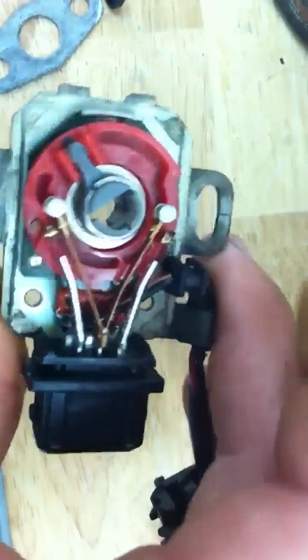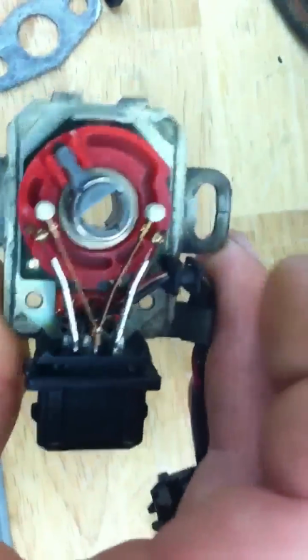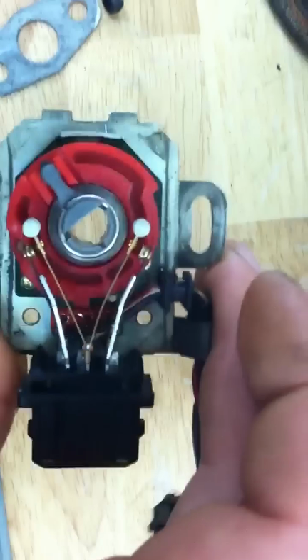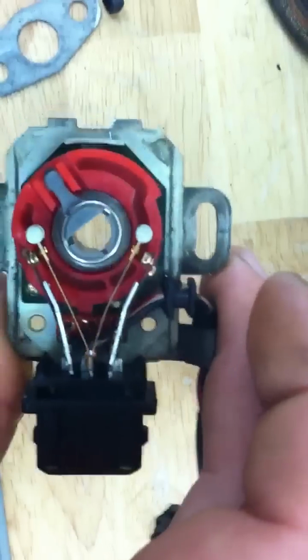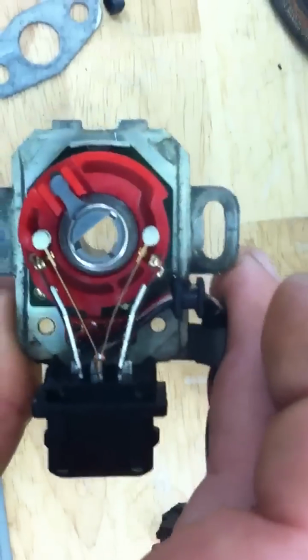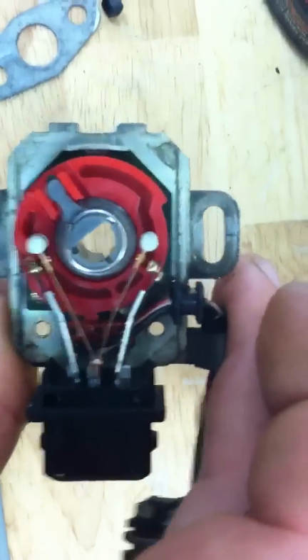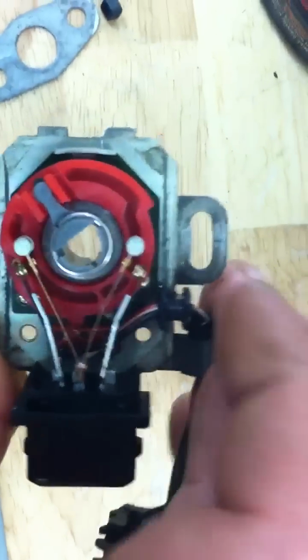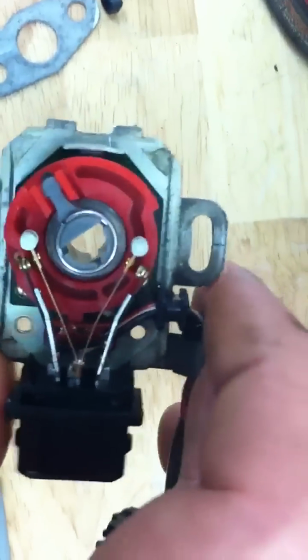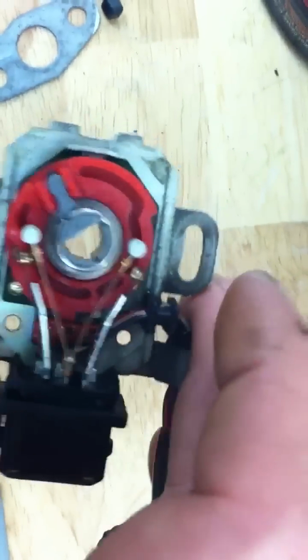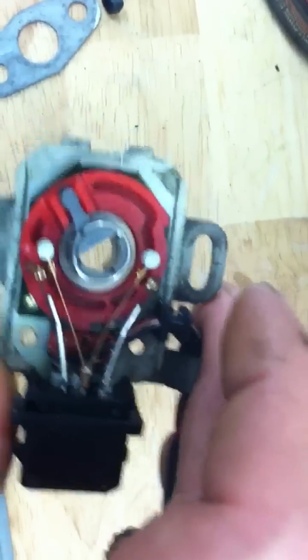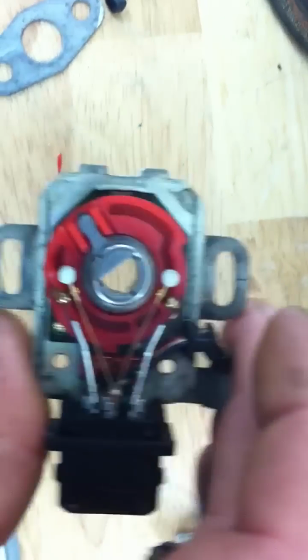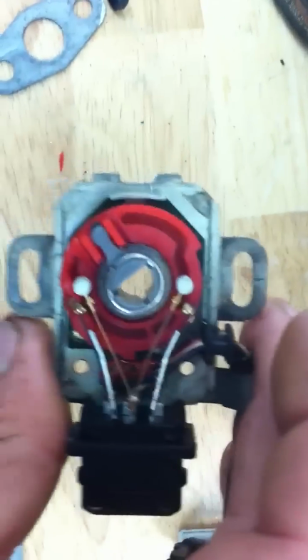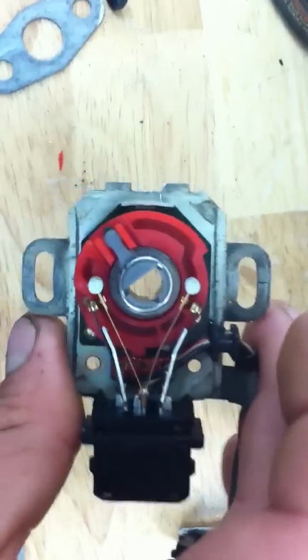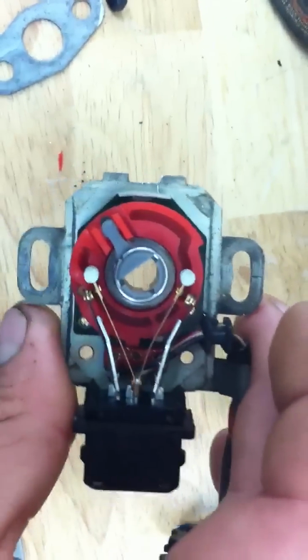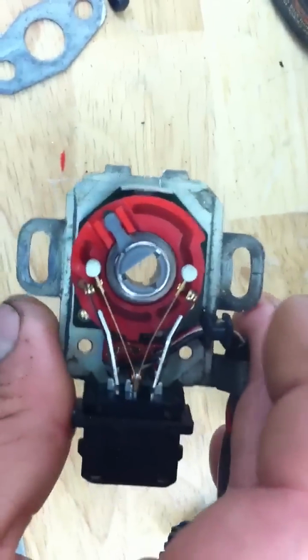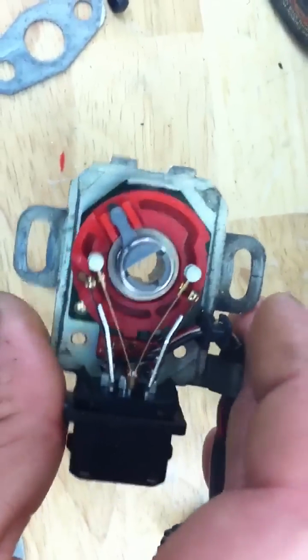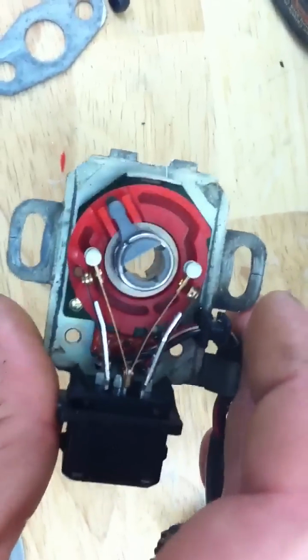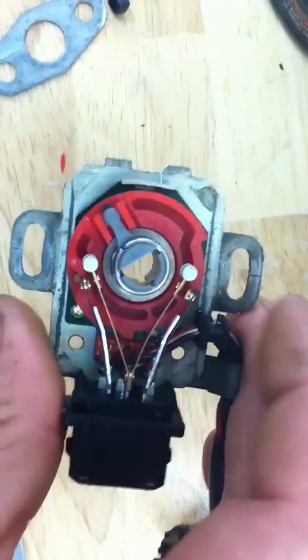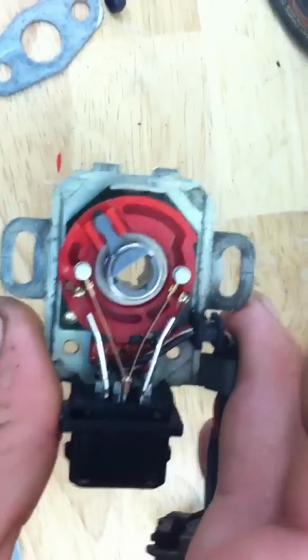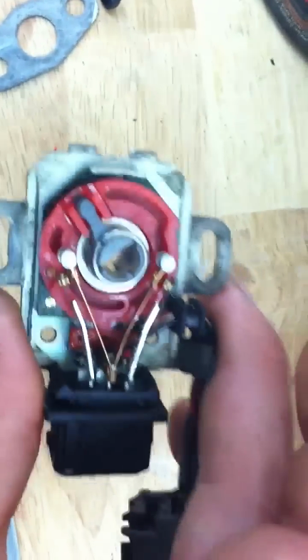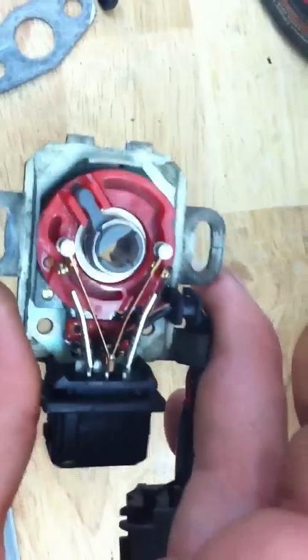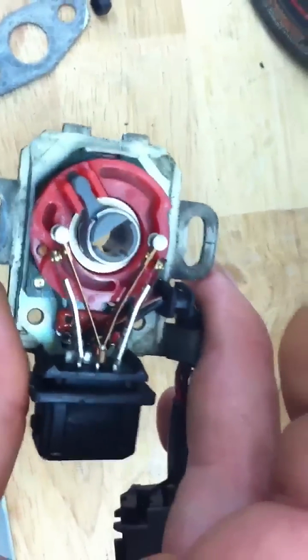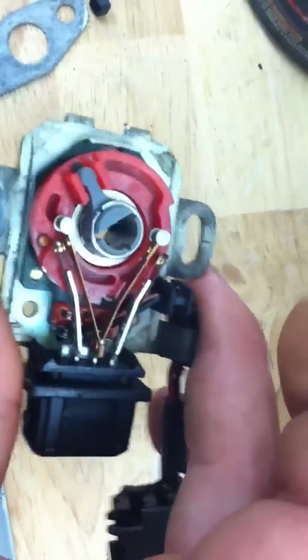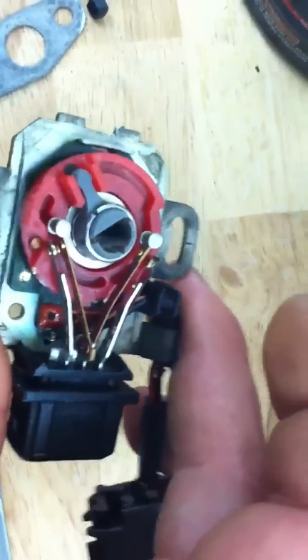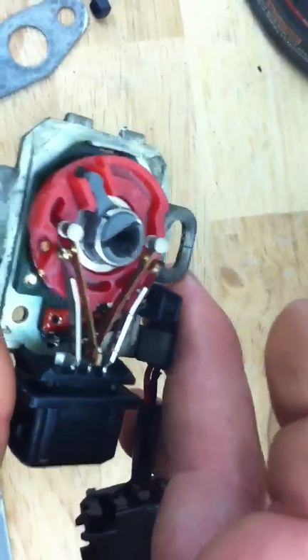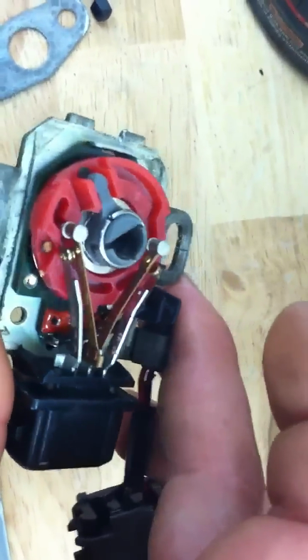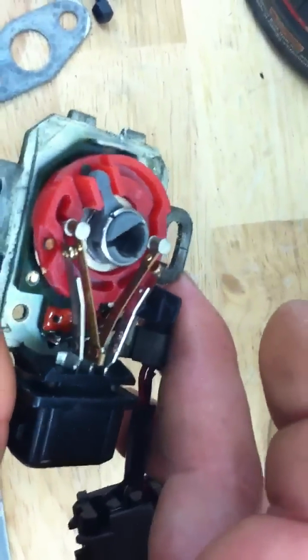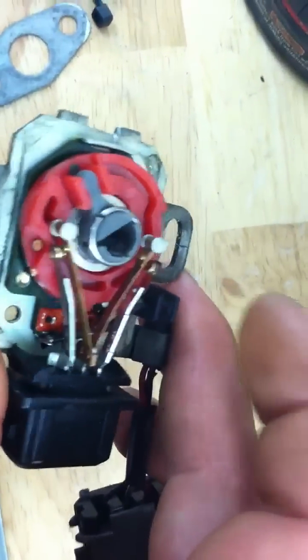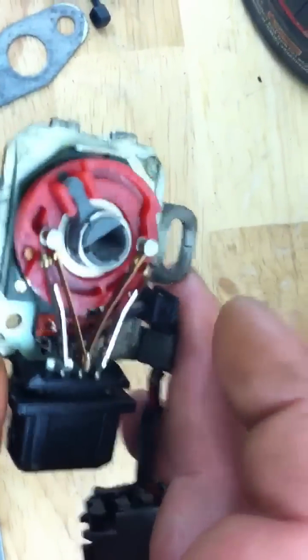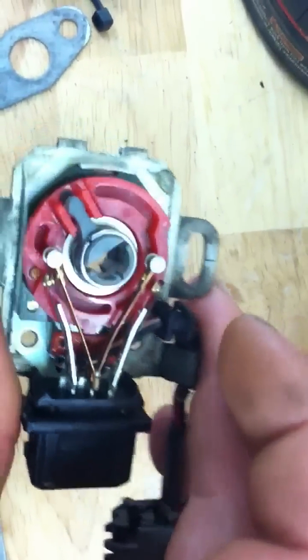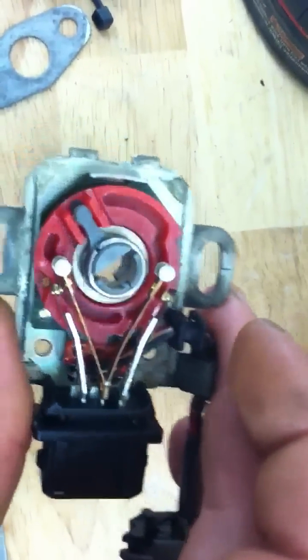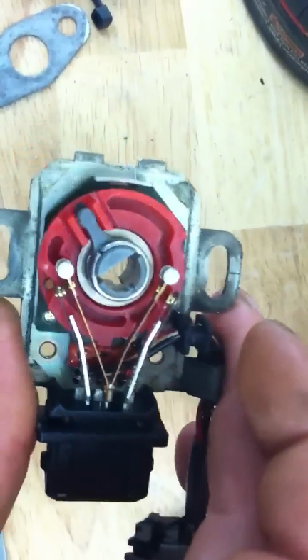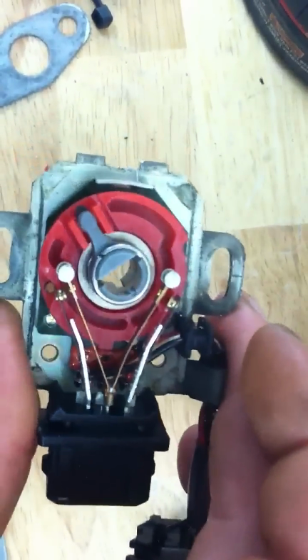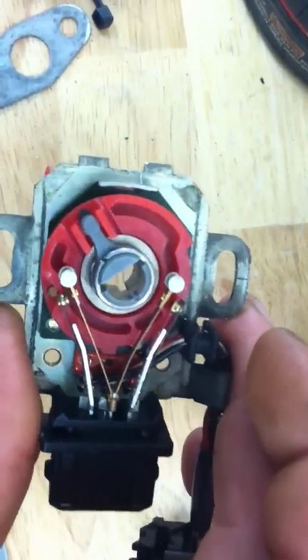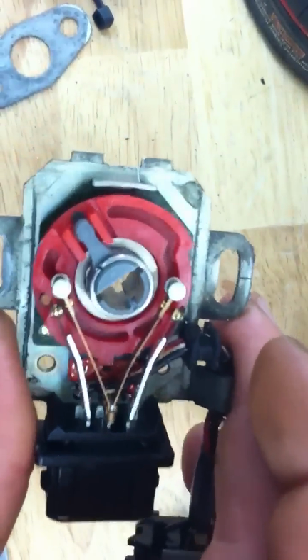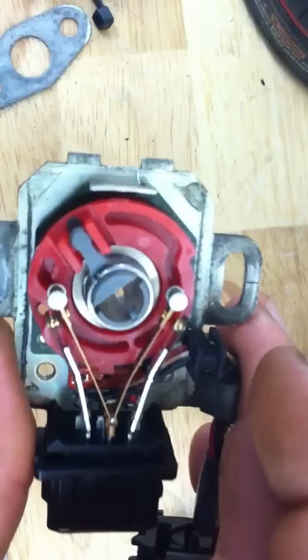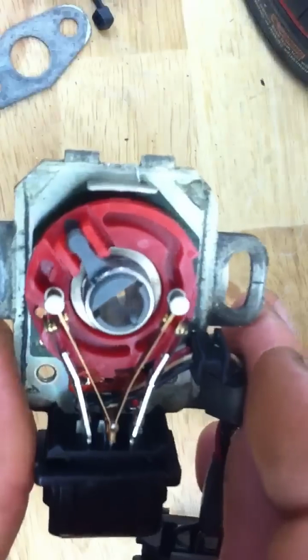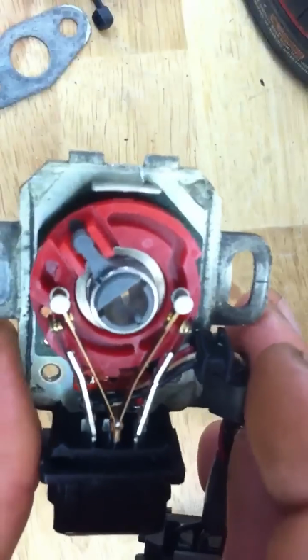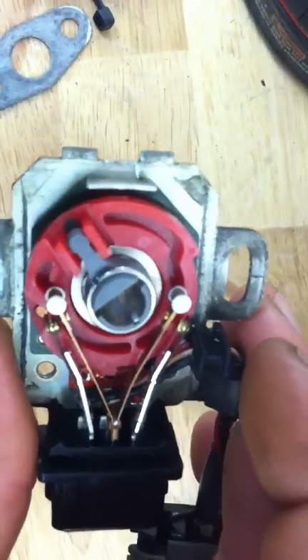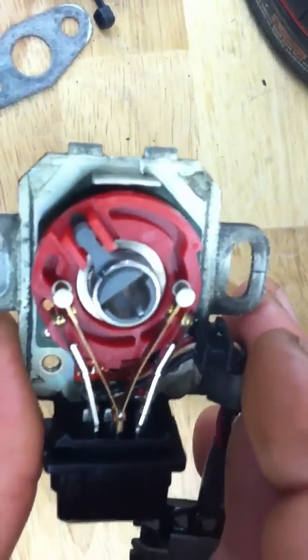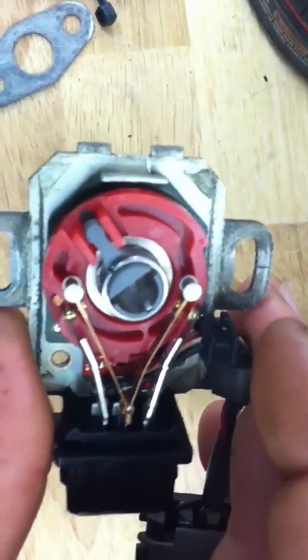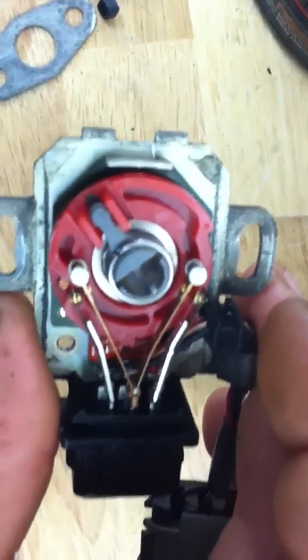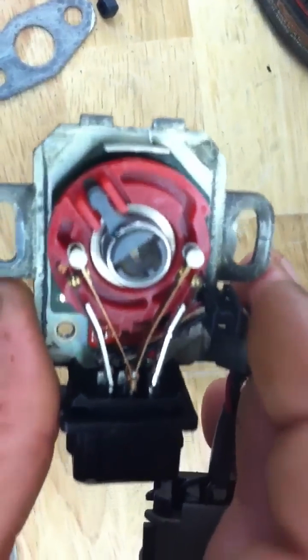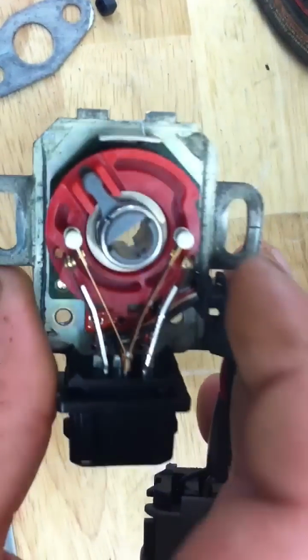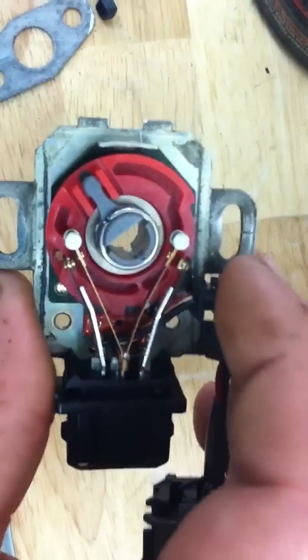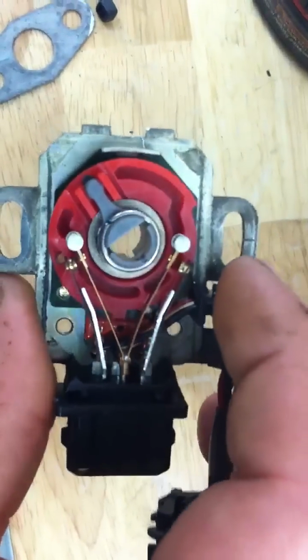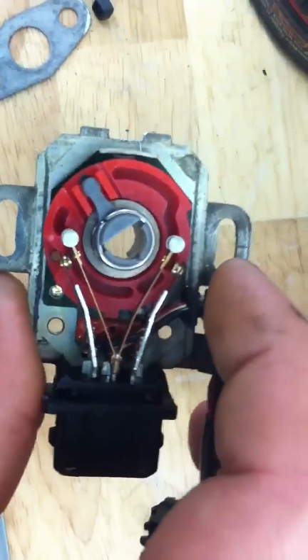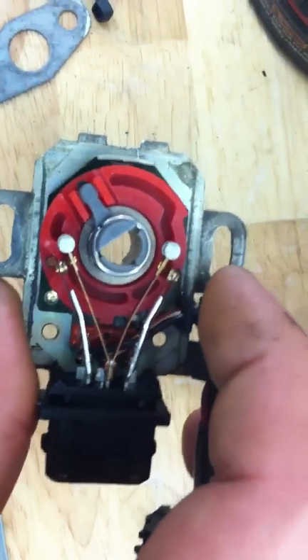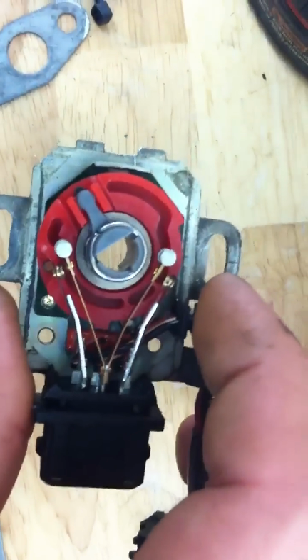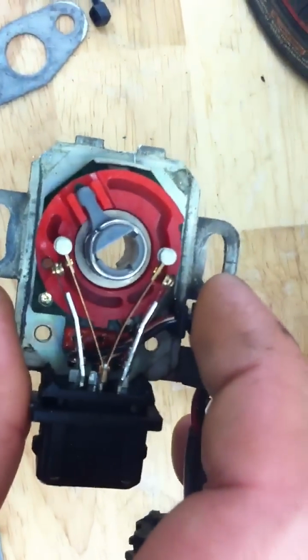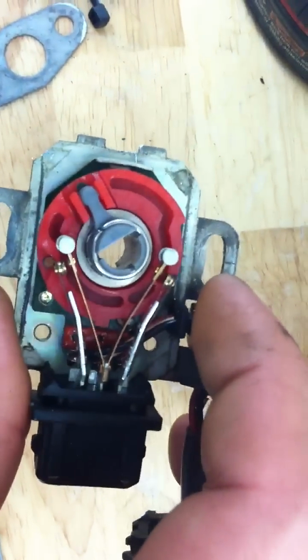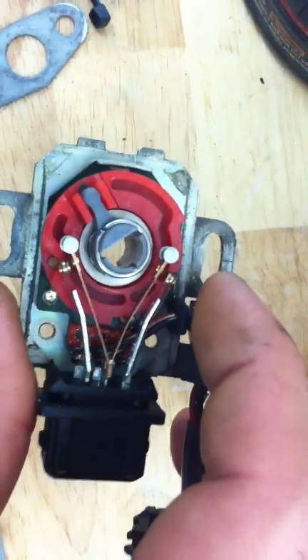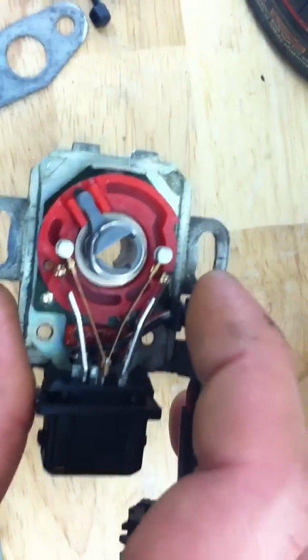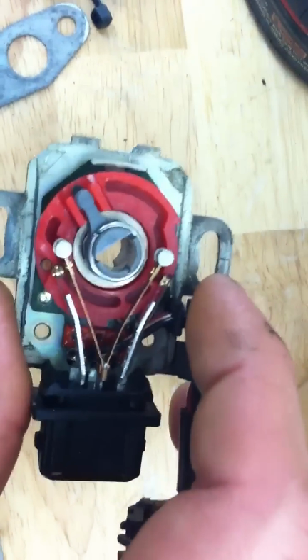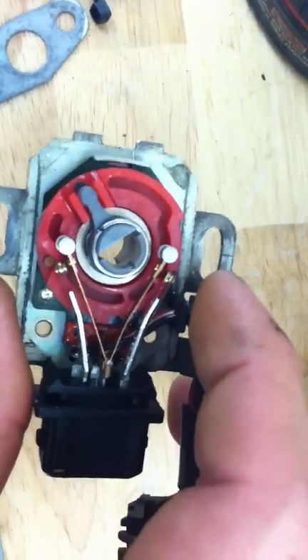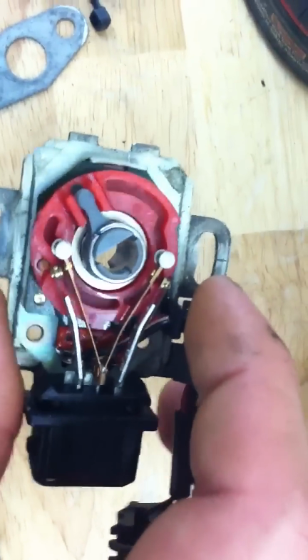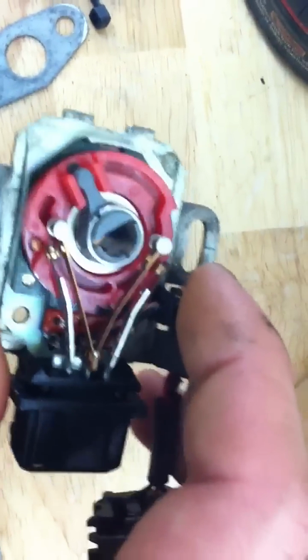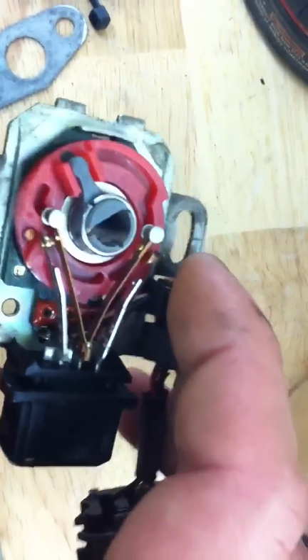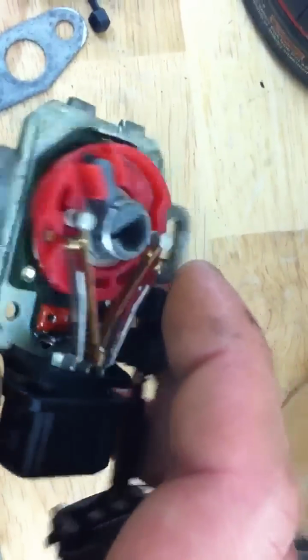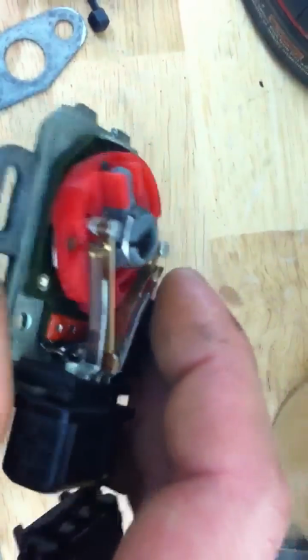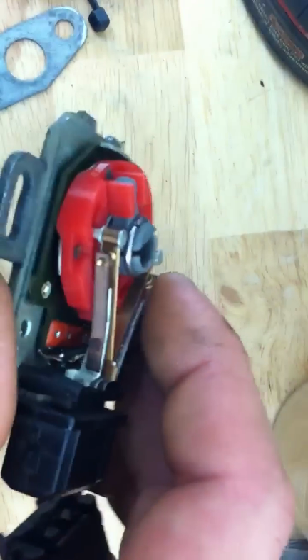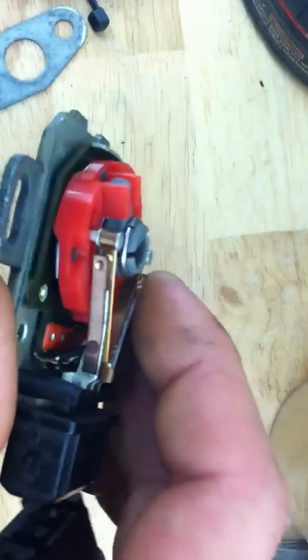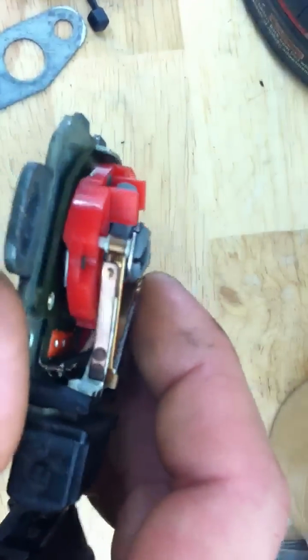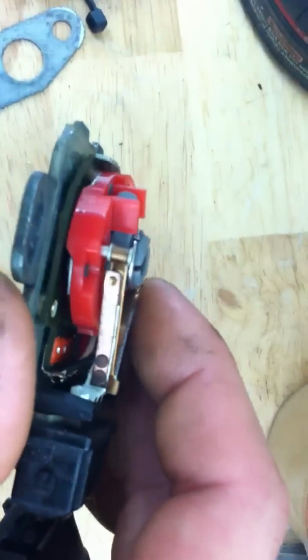I'm going to make a custom bracket using this, so I figured I'd make a little bit of a video while I had it open.